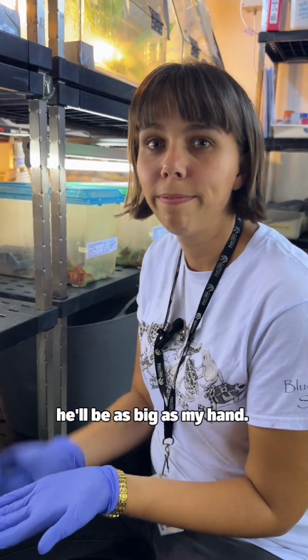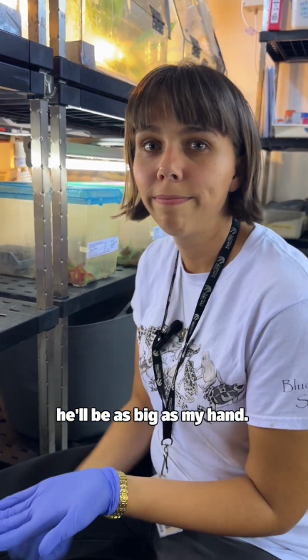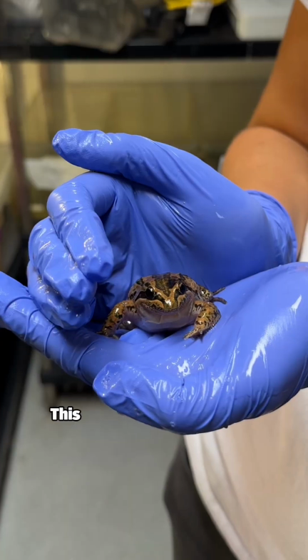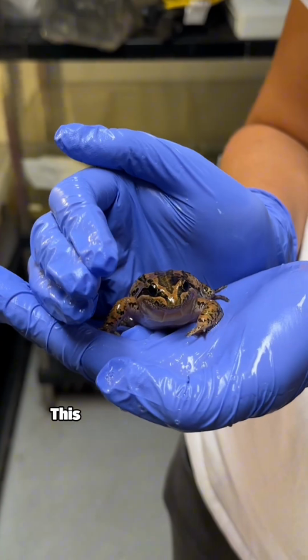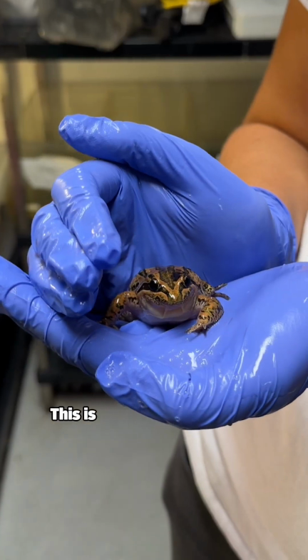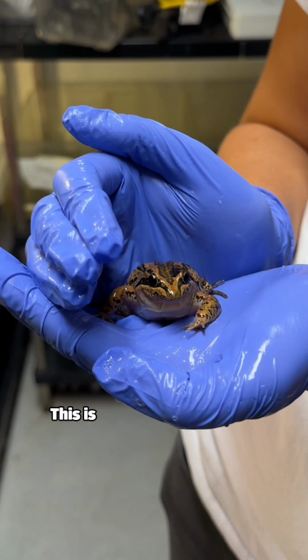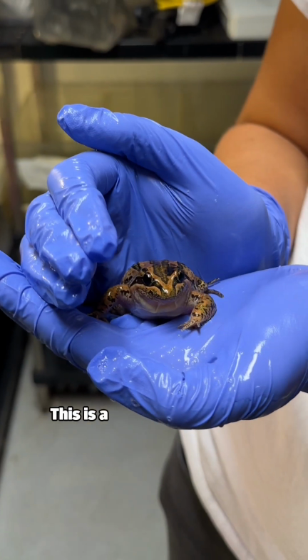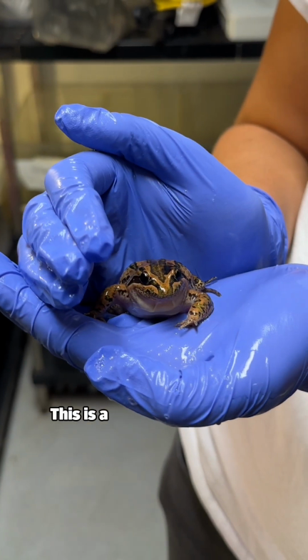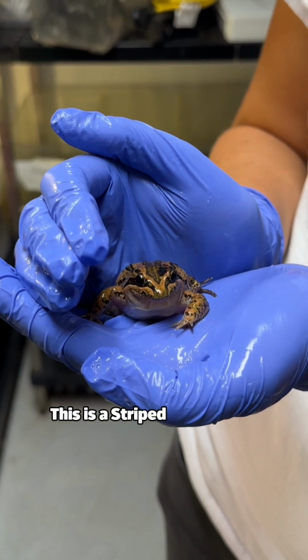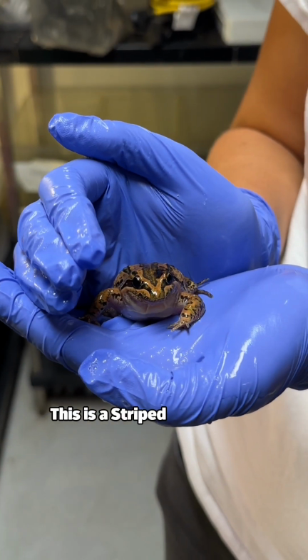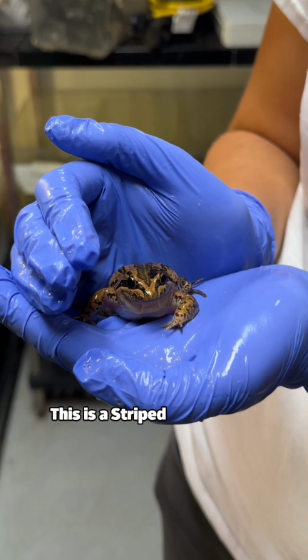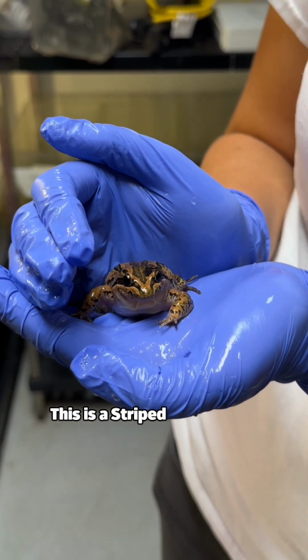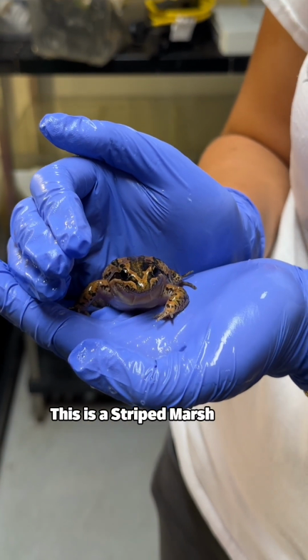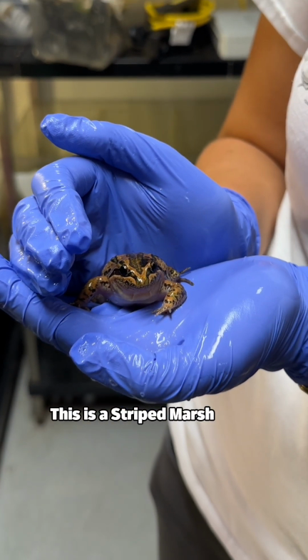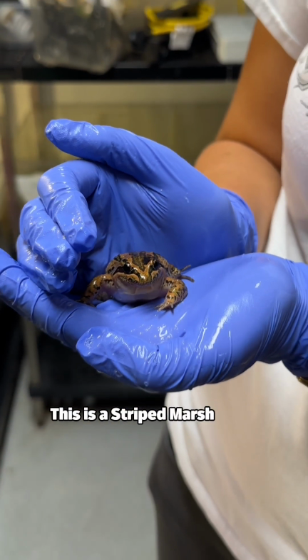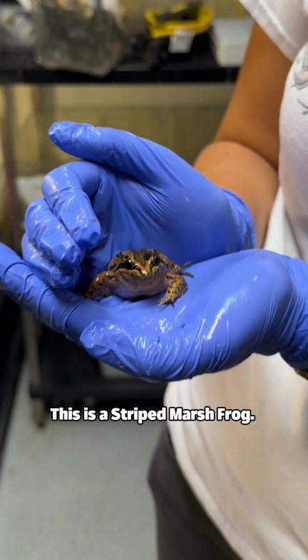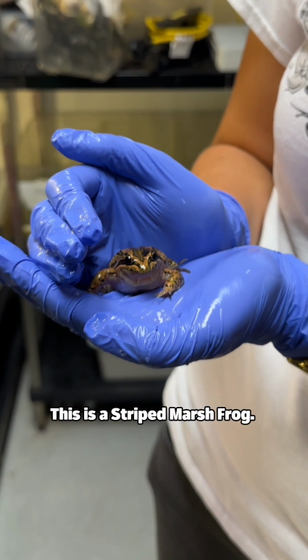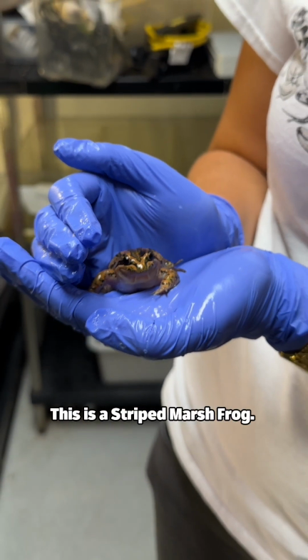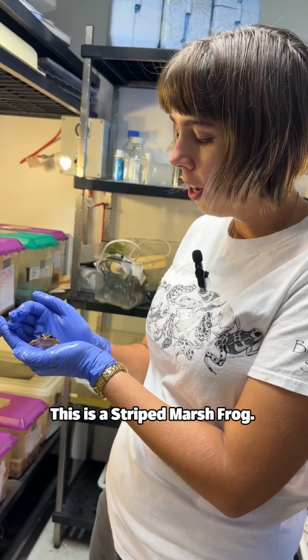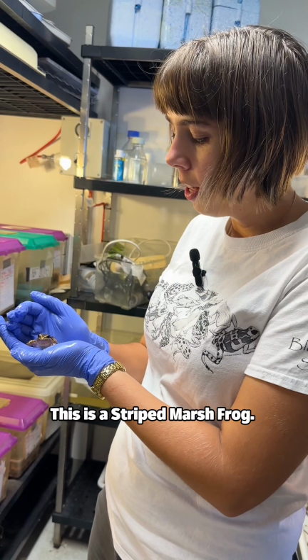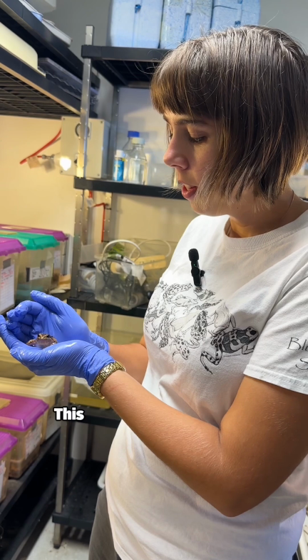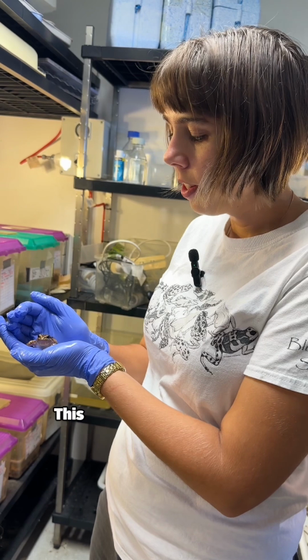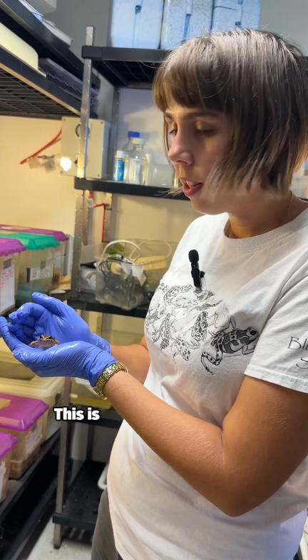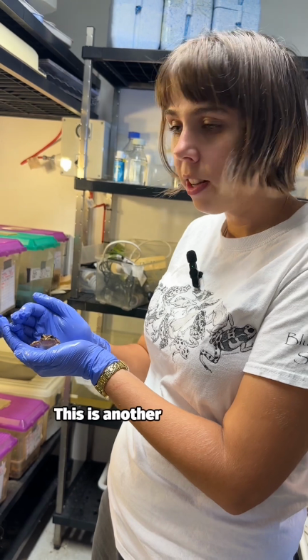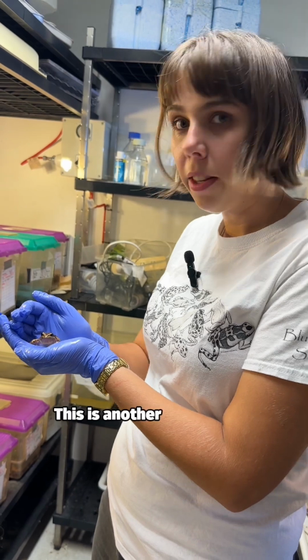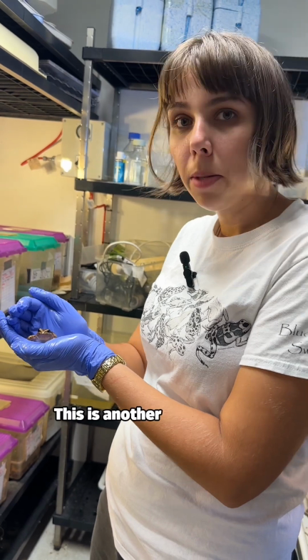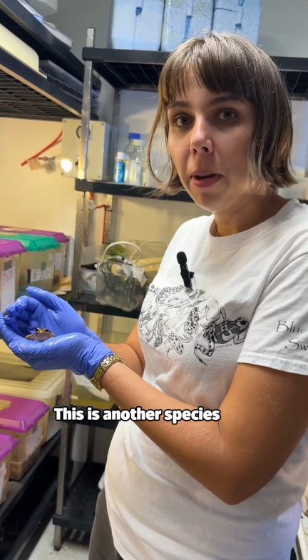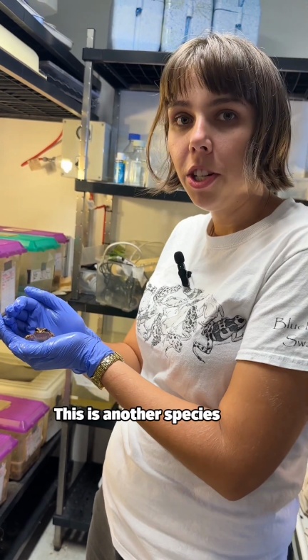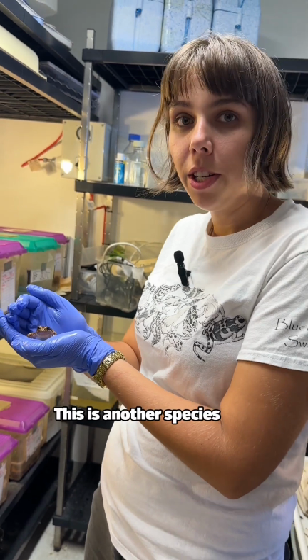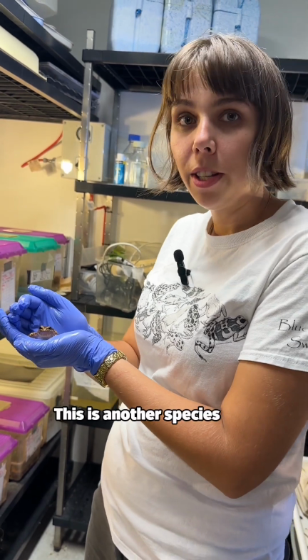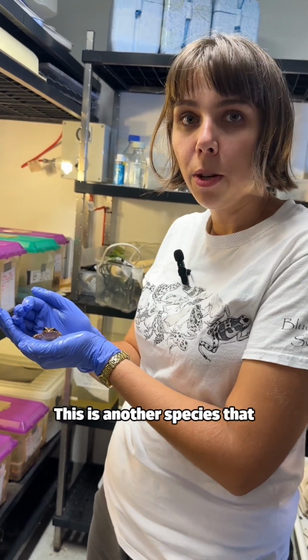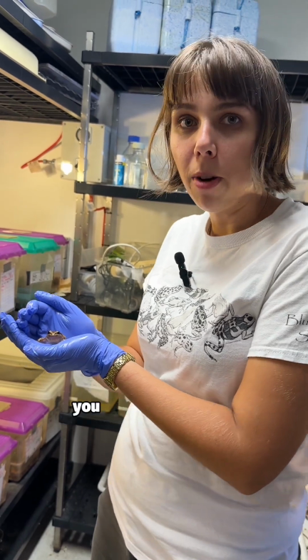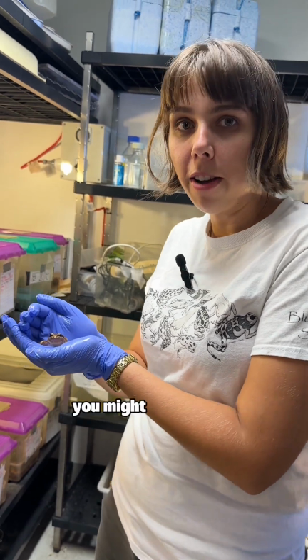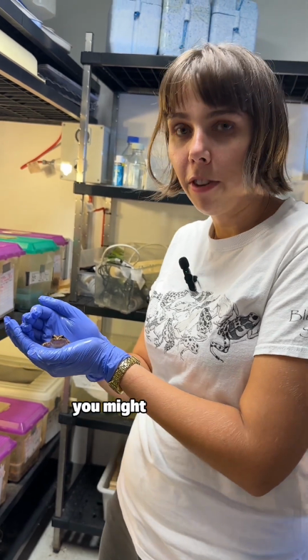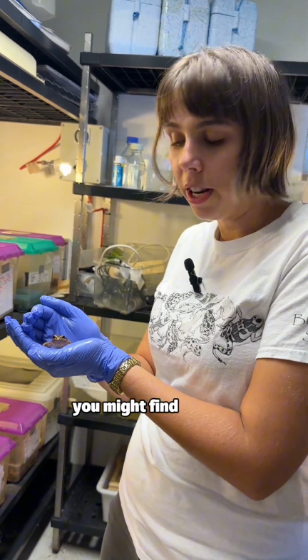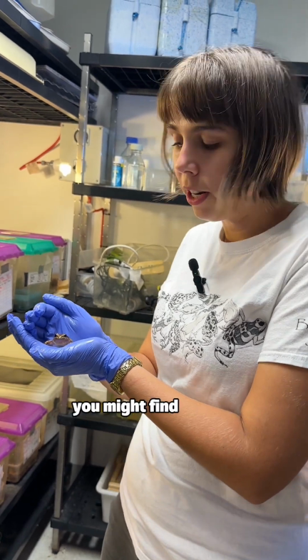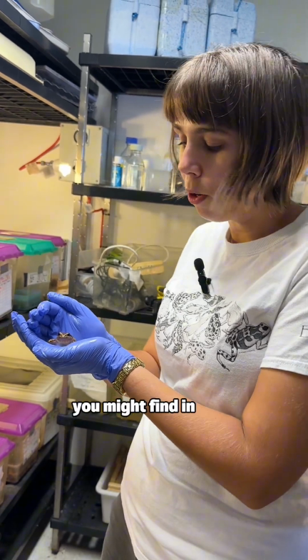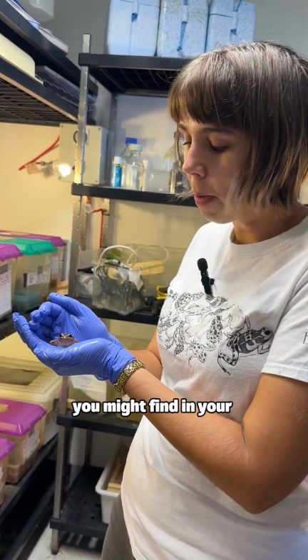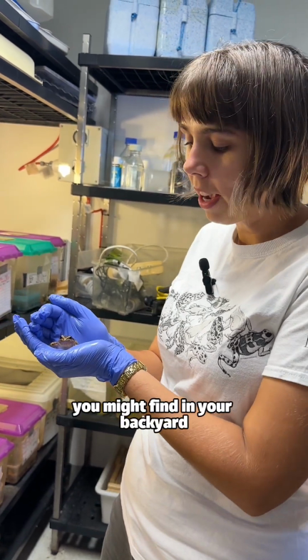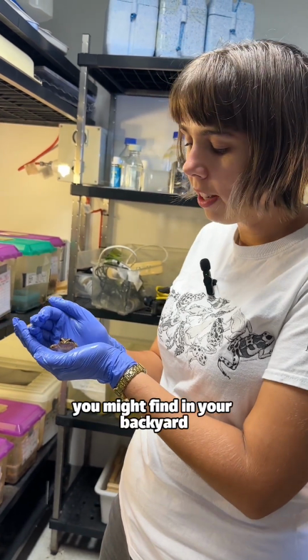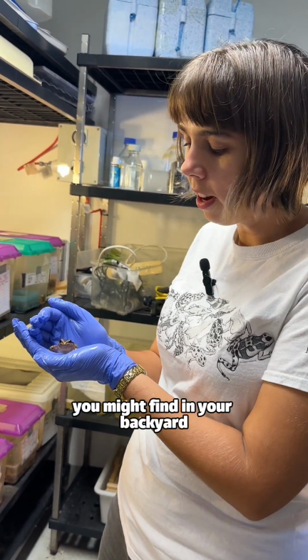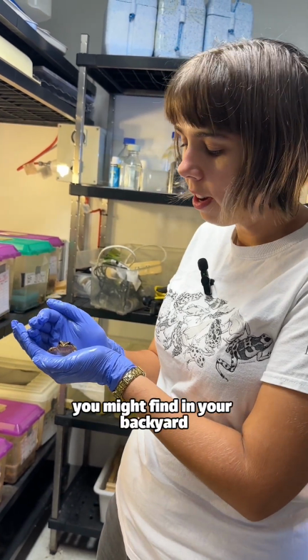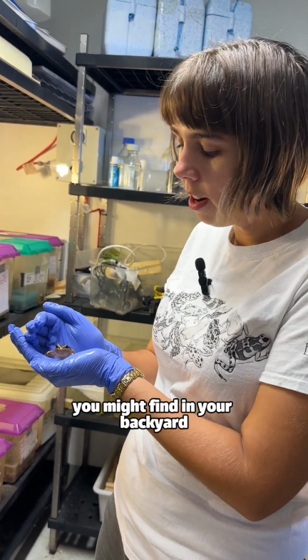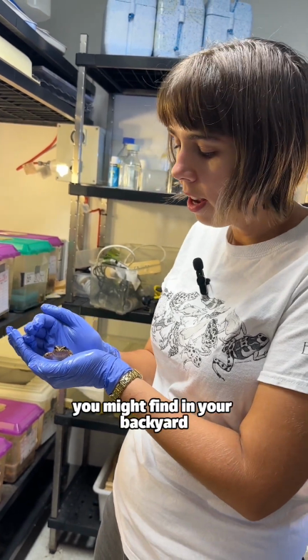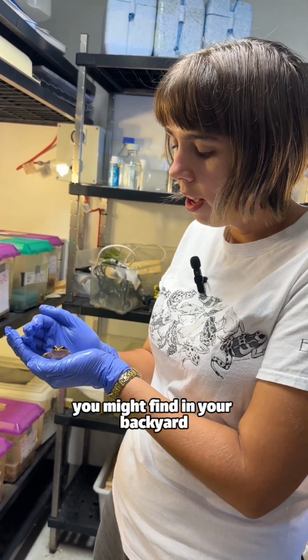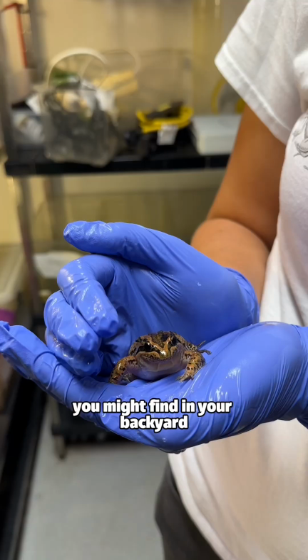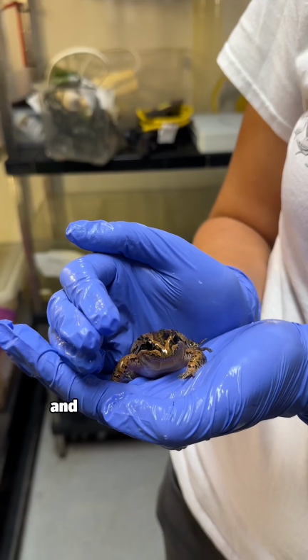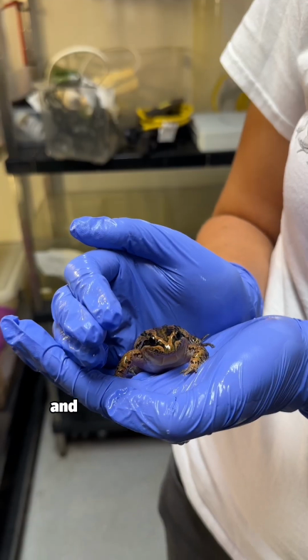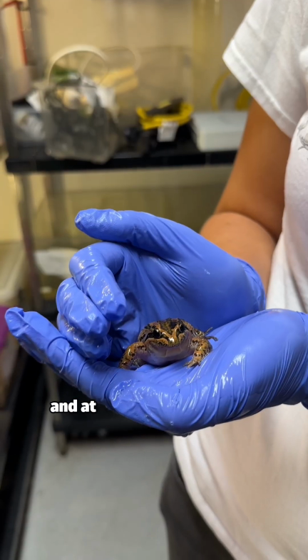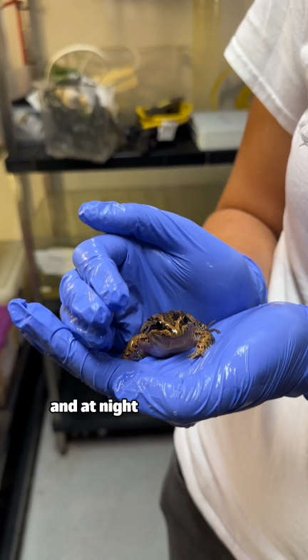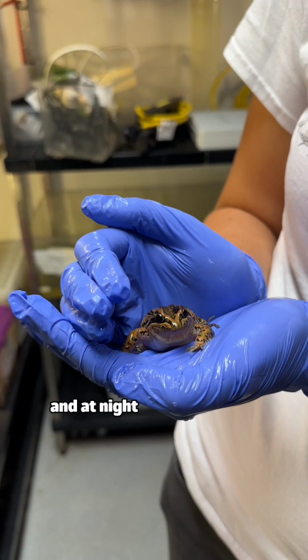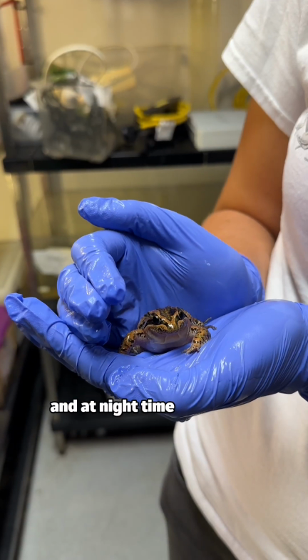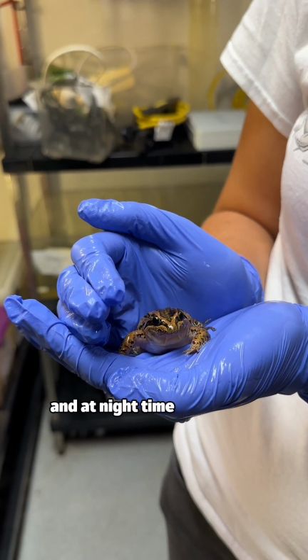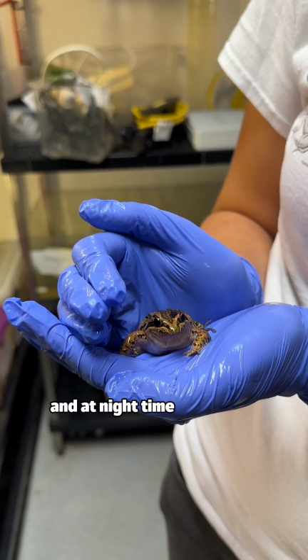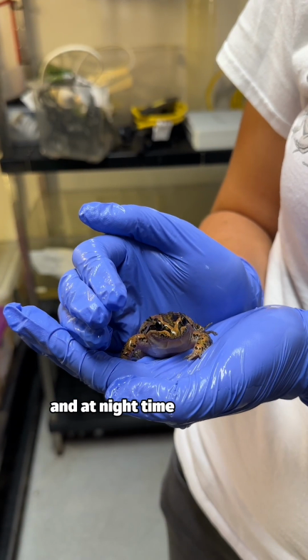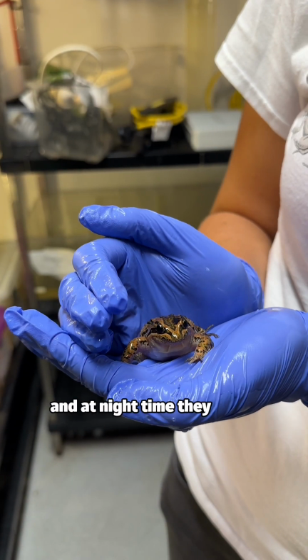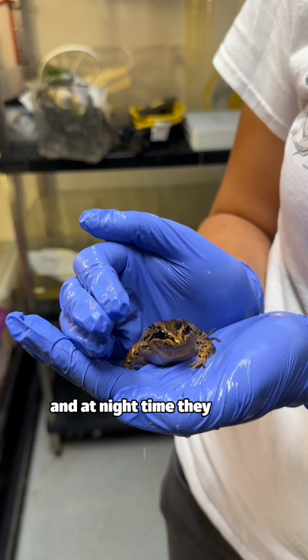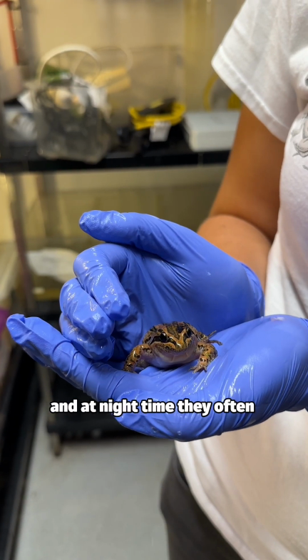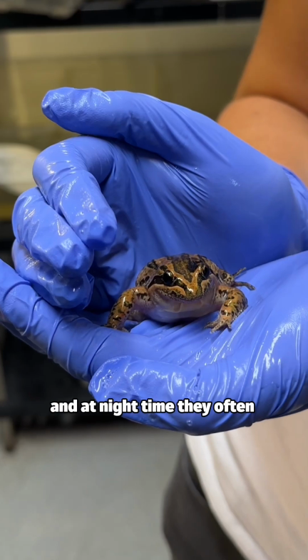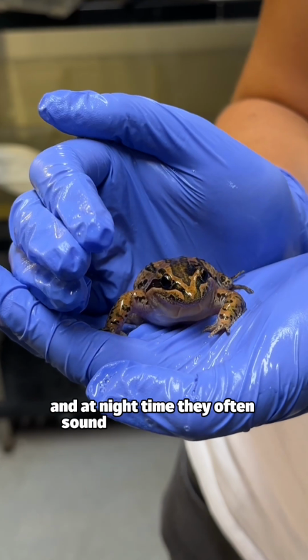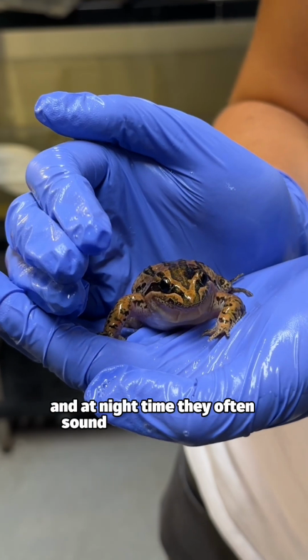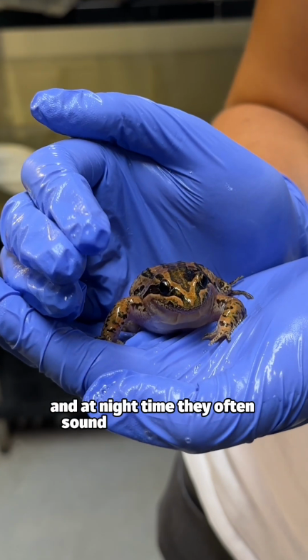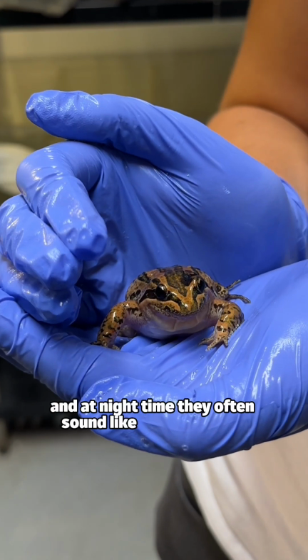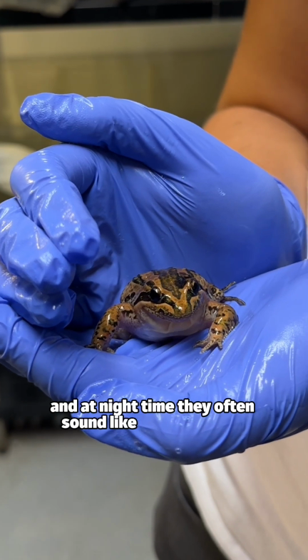This is a striped marsh frog. This is another species that you might find in your backyard, and at night time they often sound like a dripping tap.